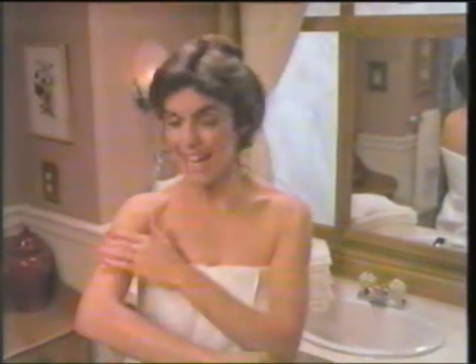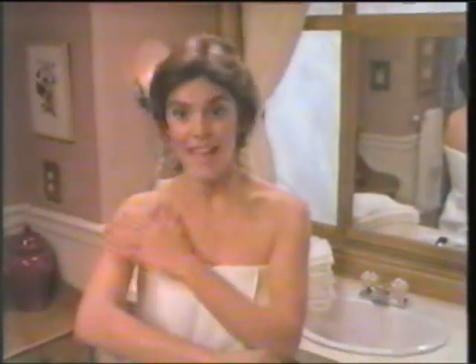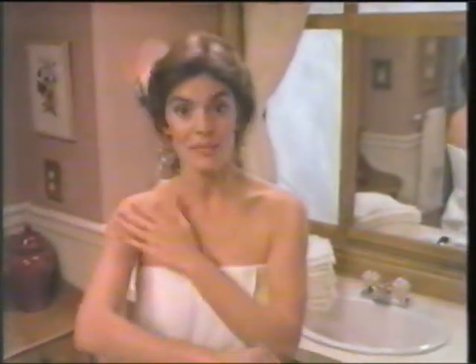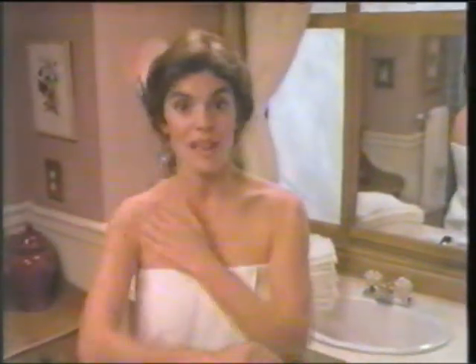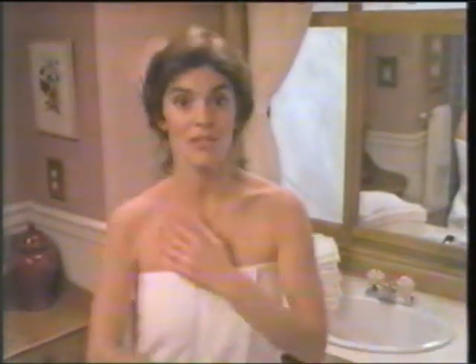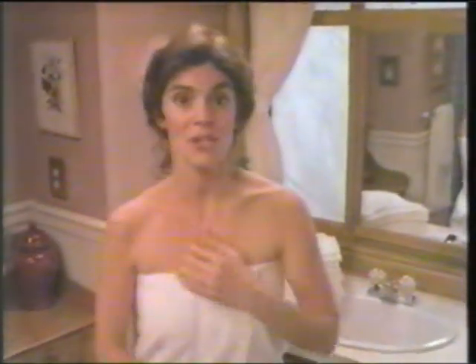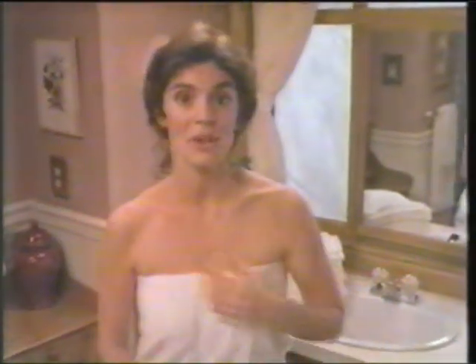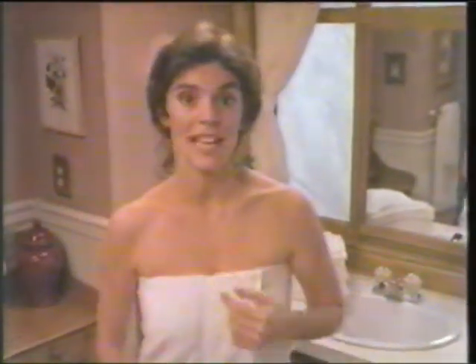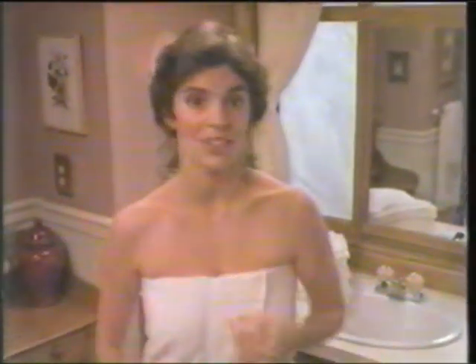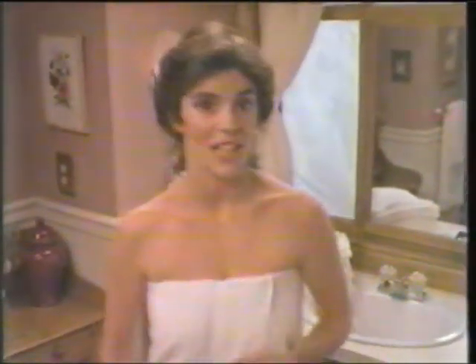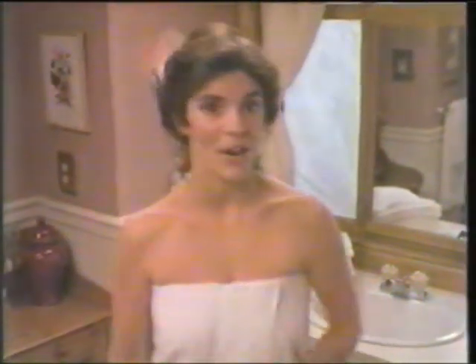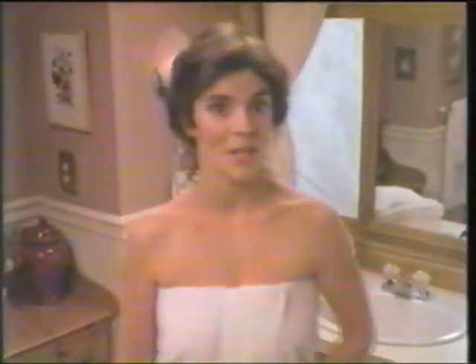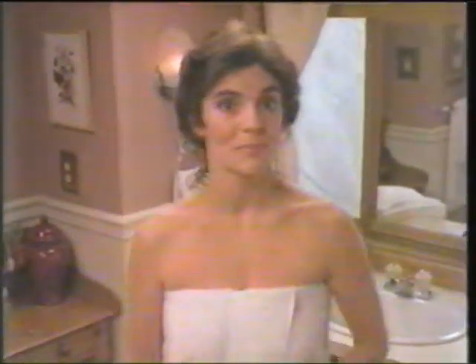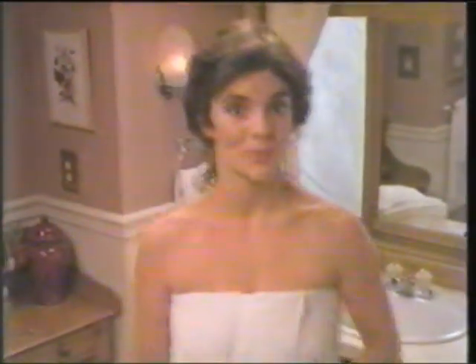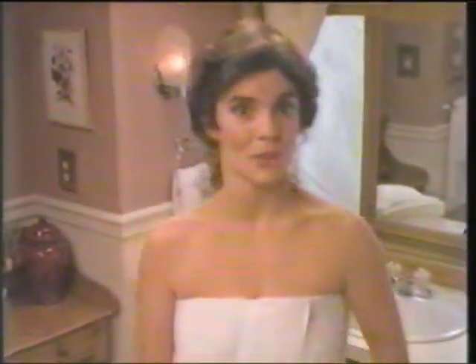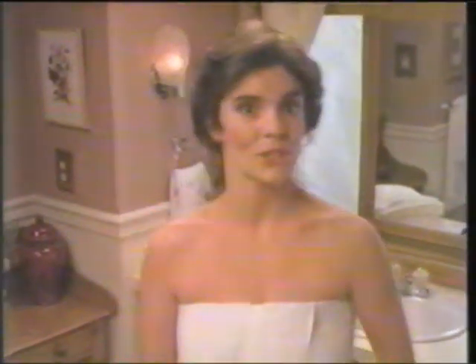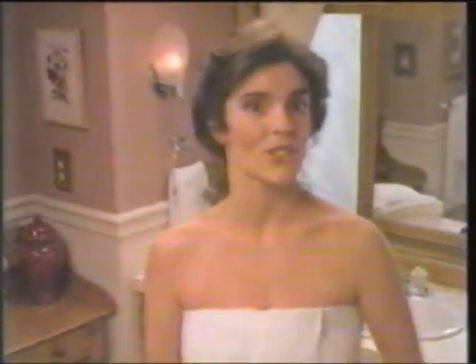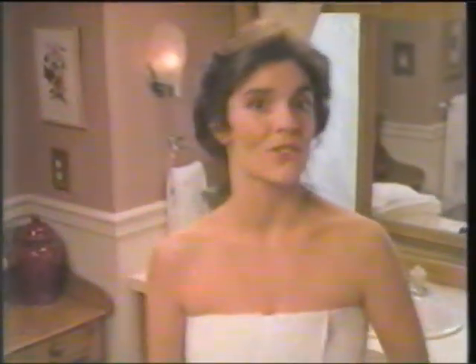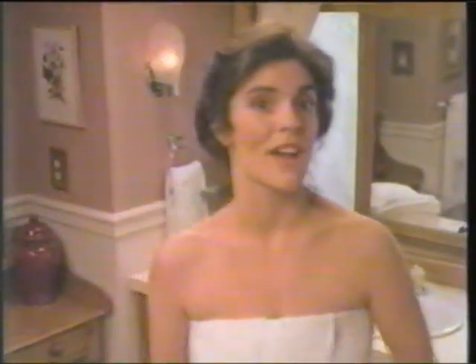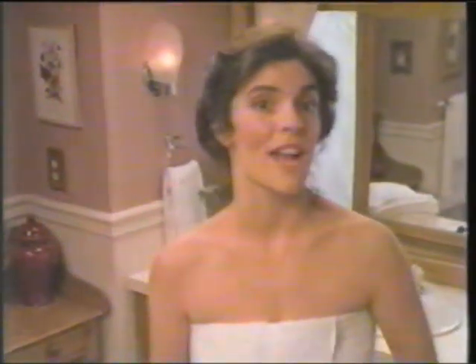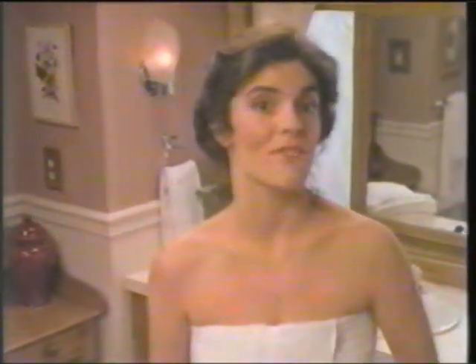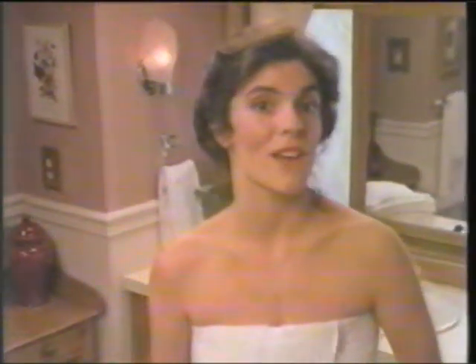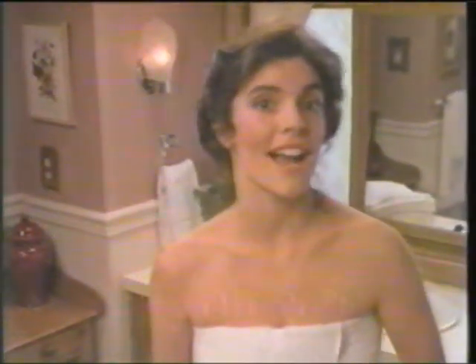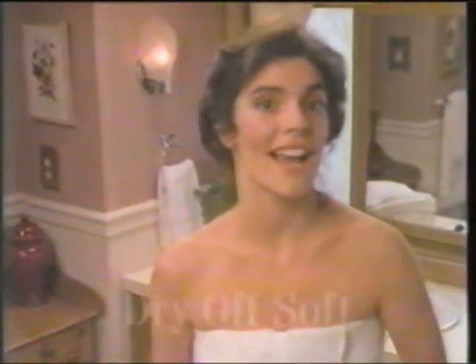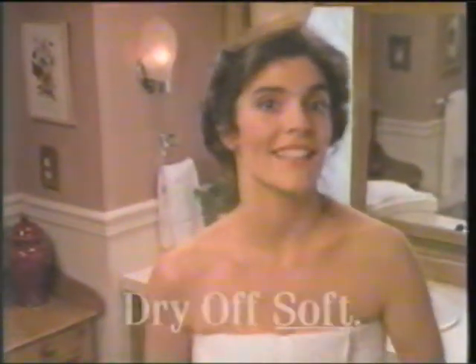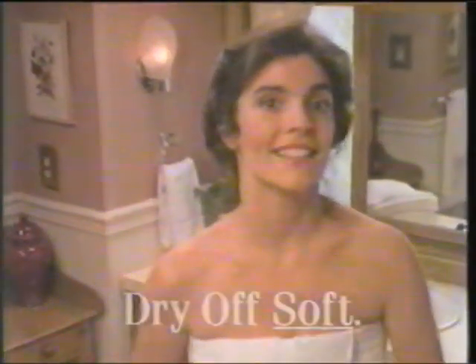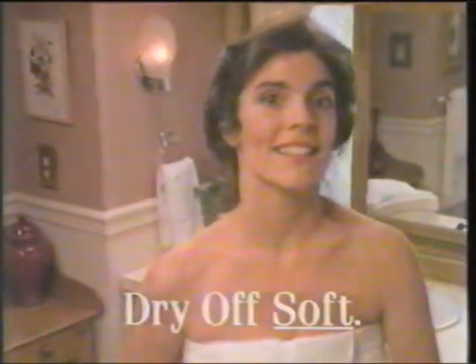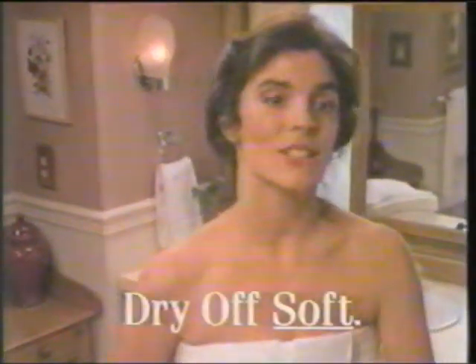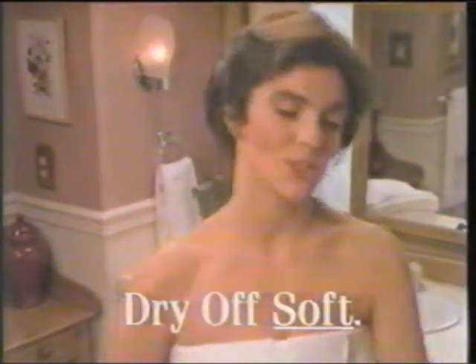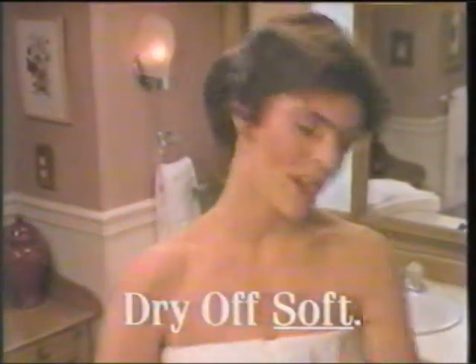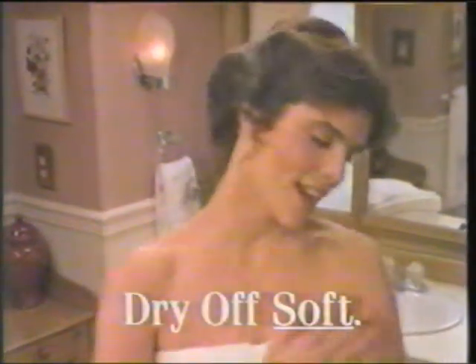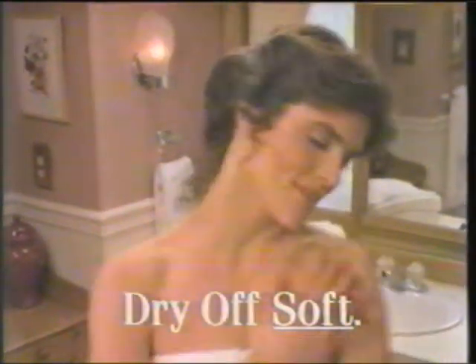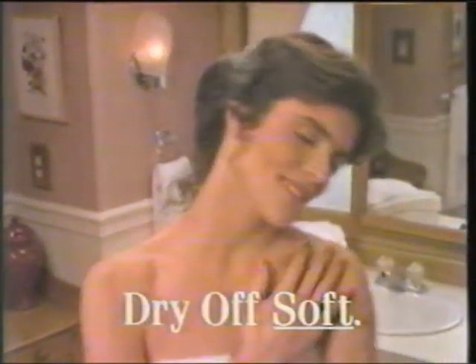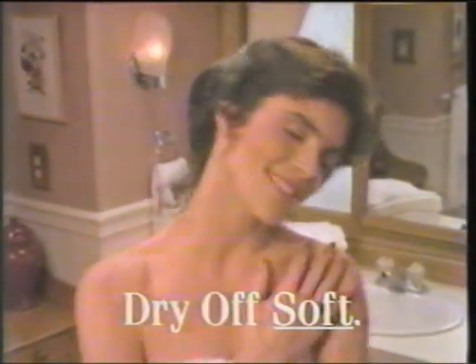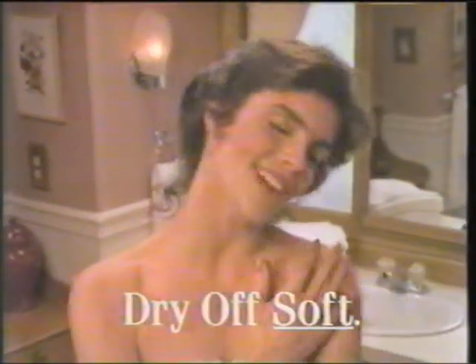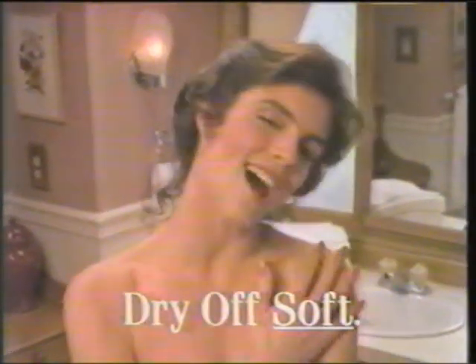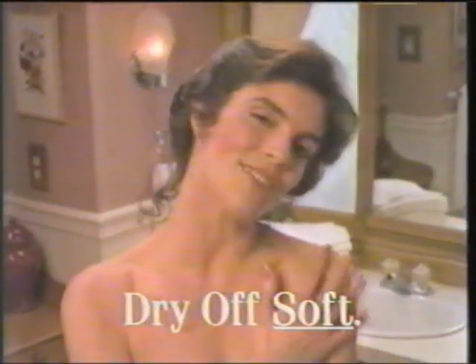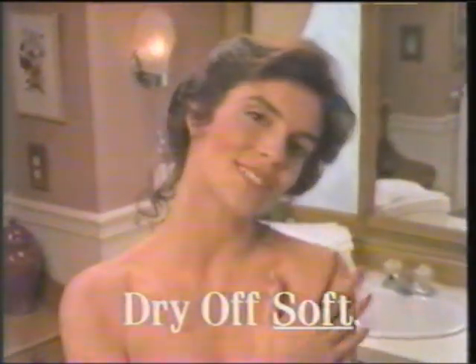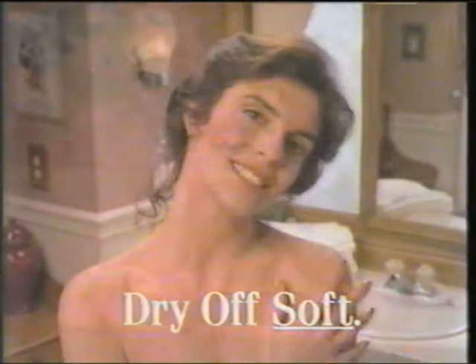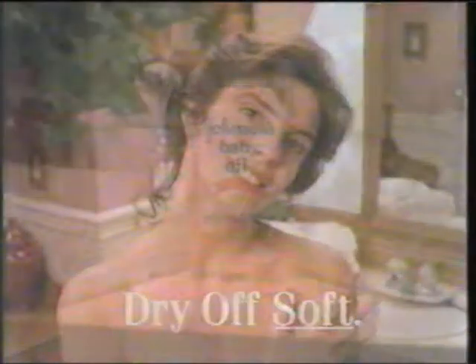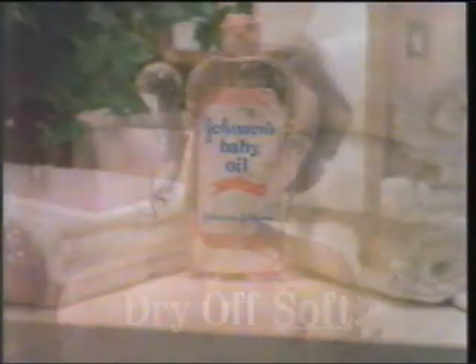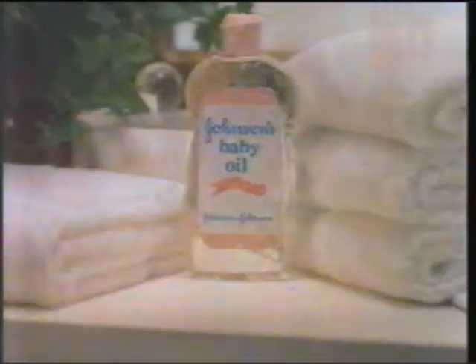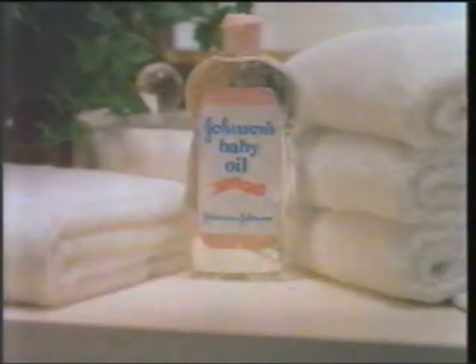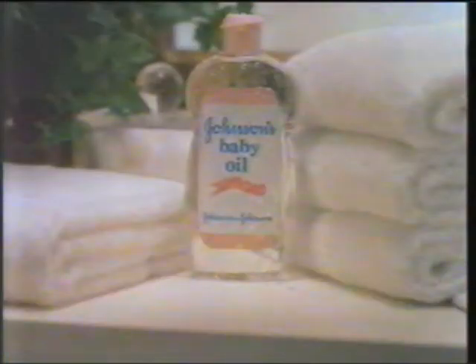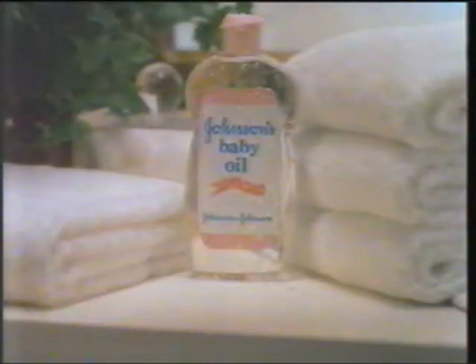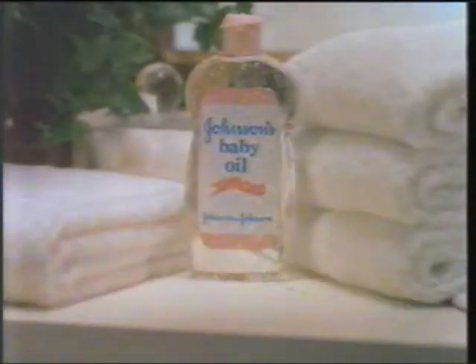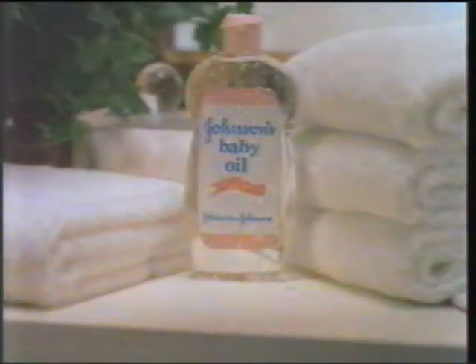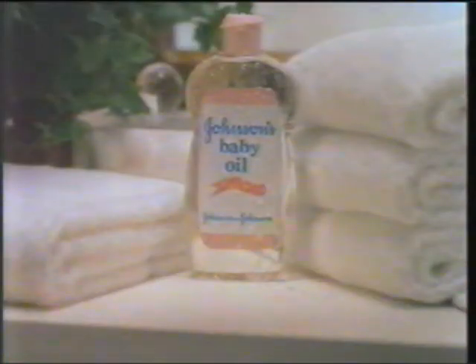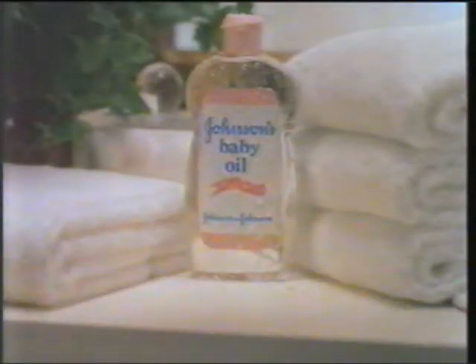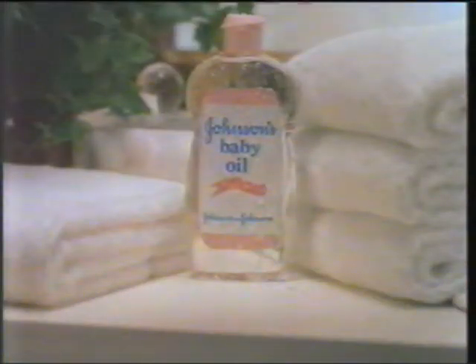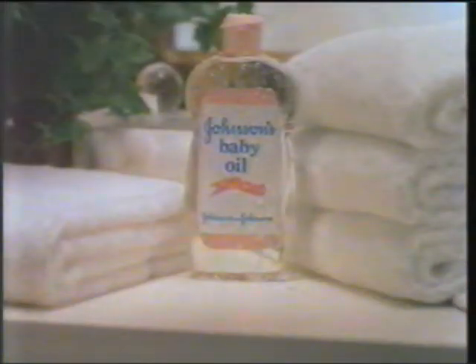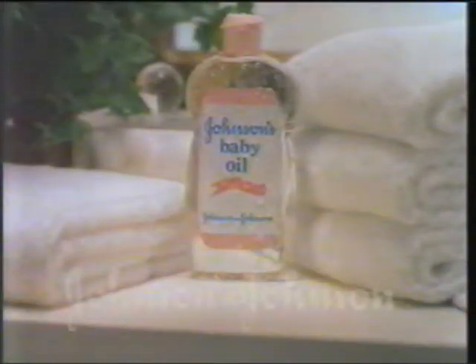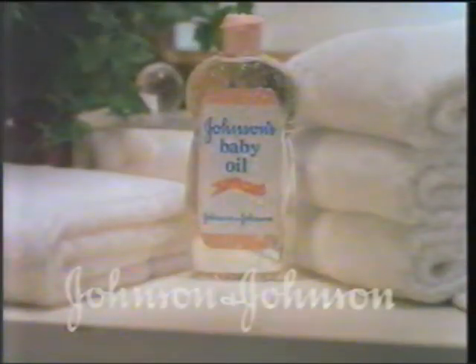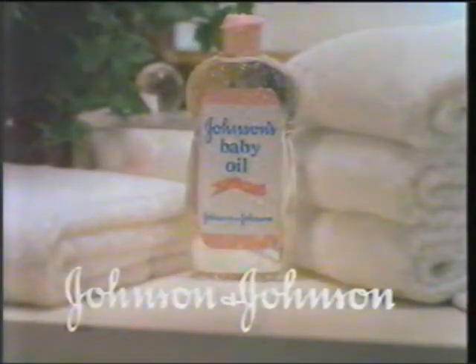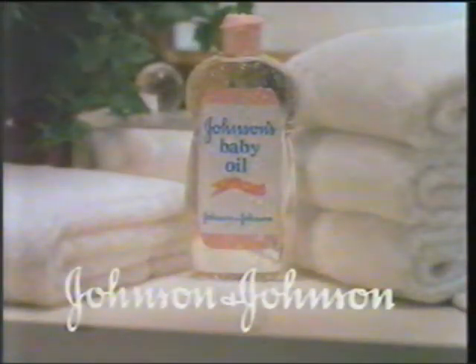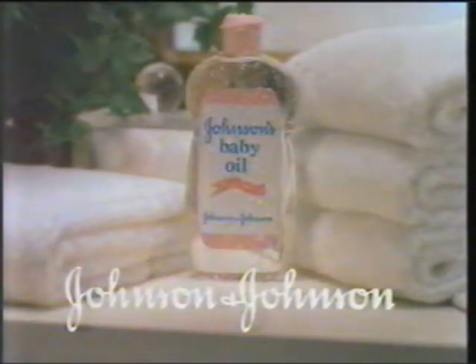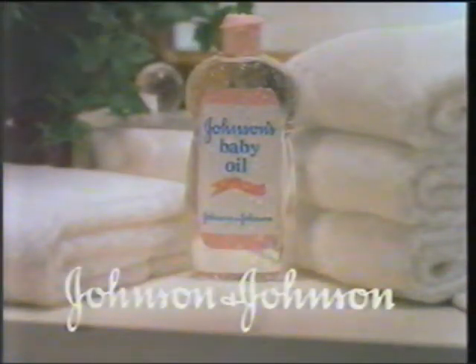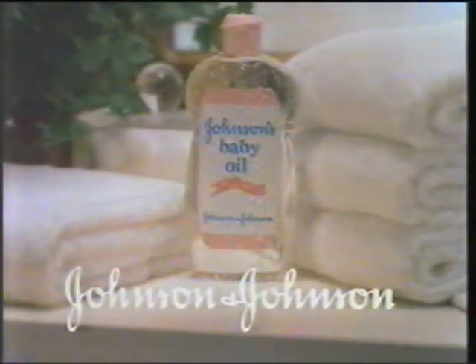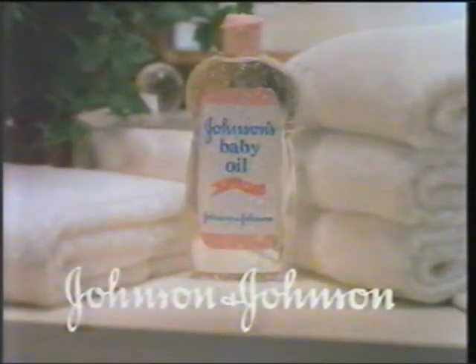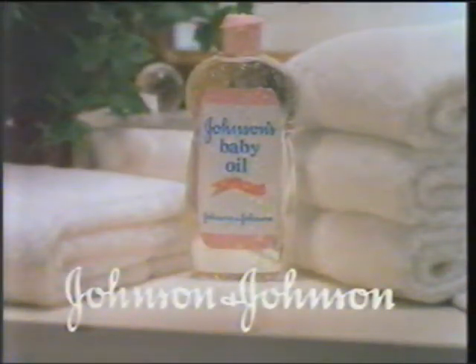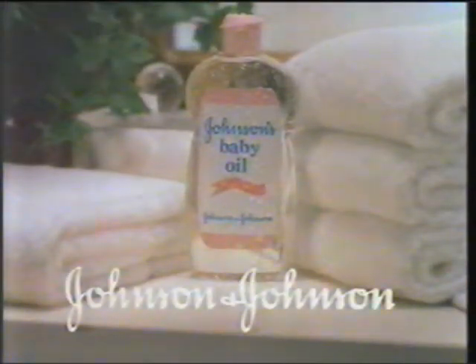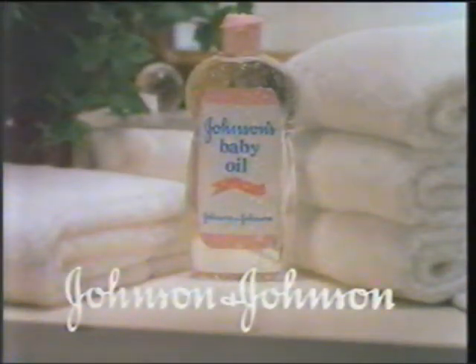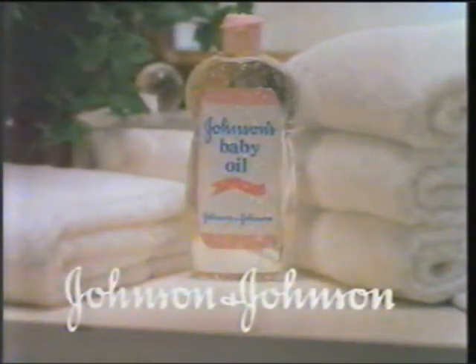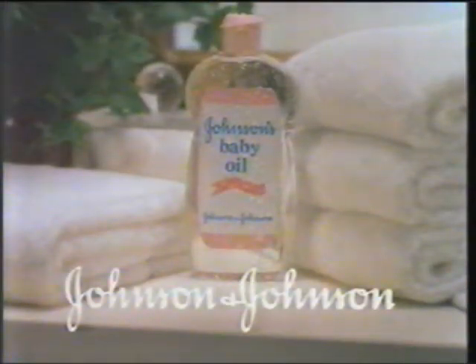After your next shower, don't just dry off dry. Dry off soft with Johnson's Baby Oil from Johnson & Johnson.